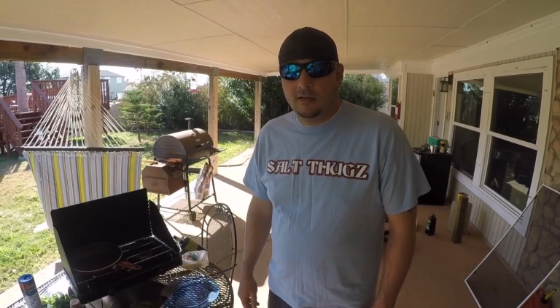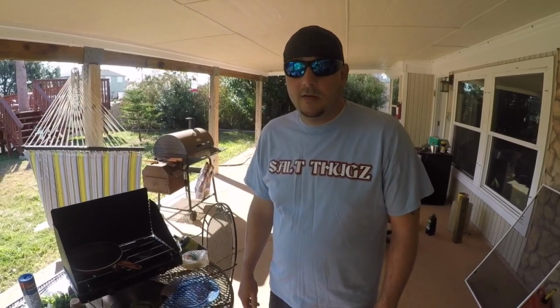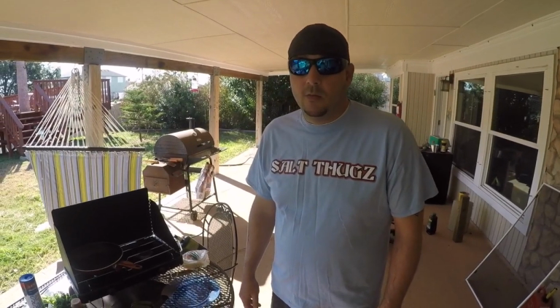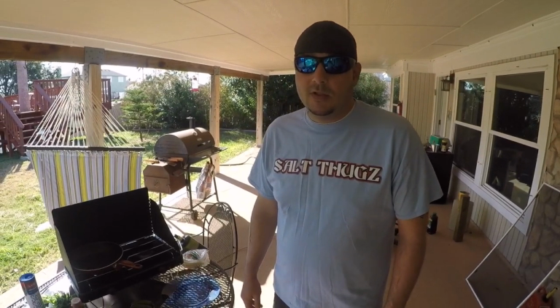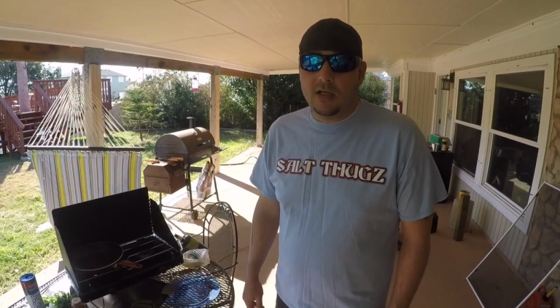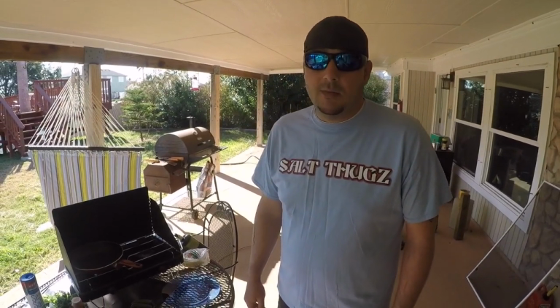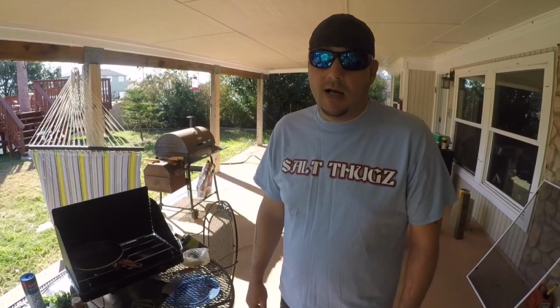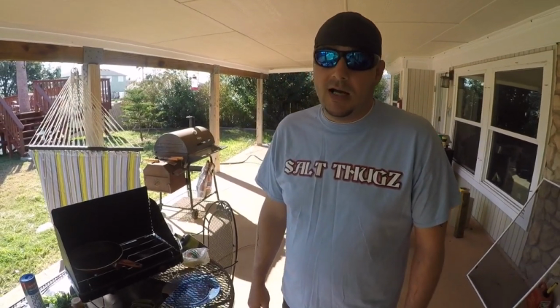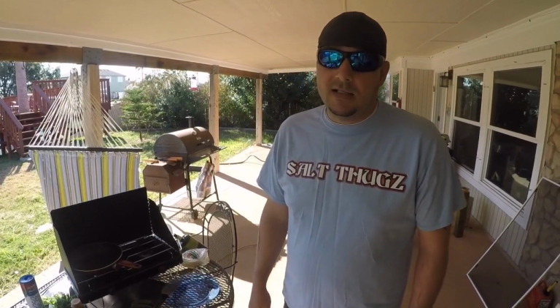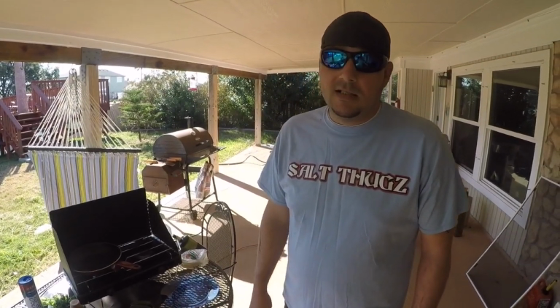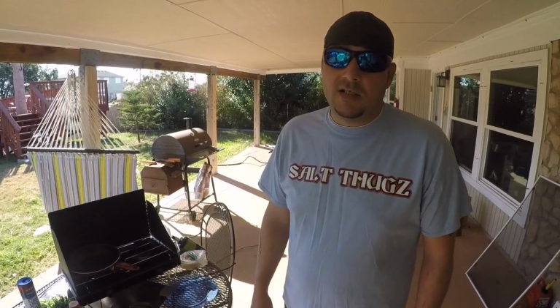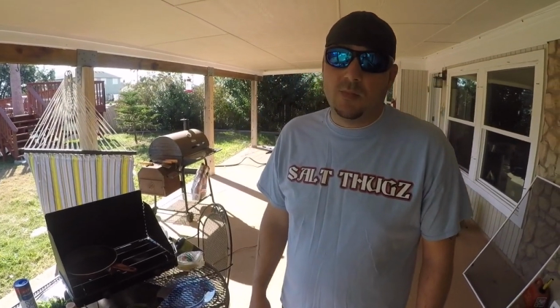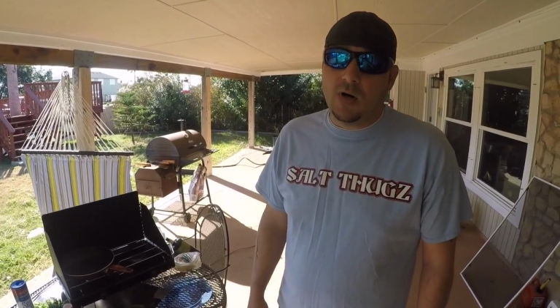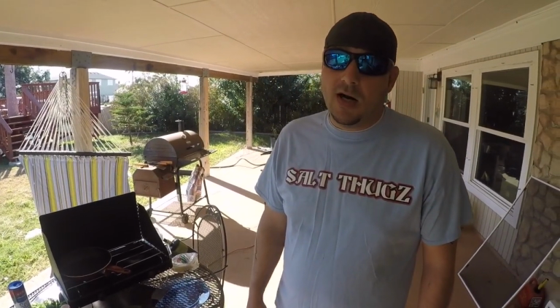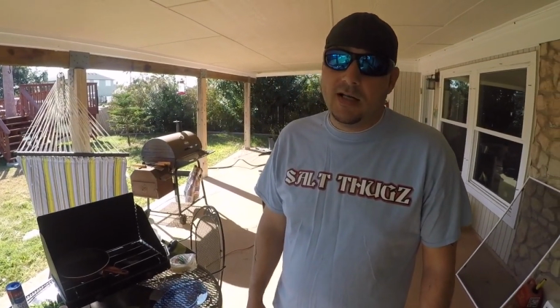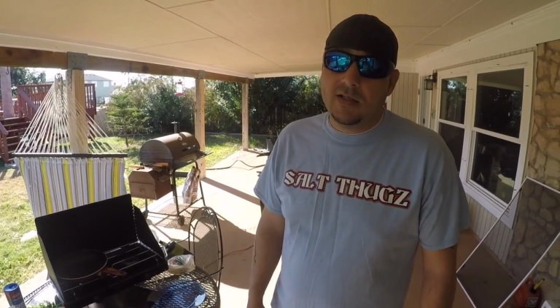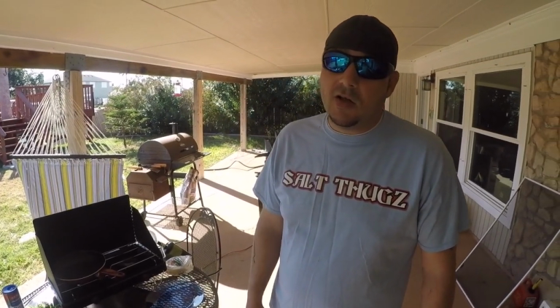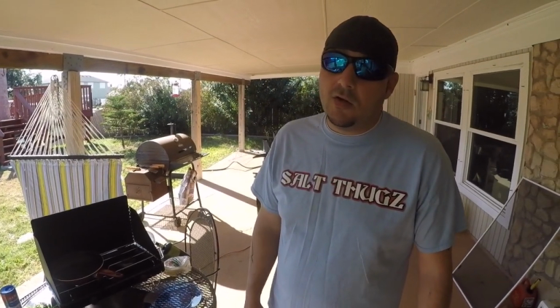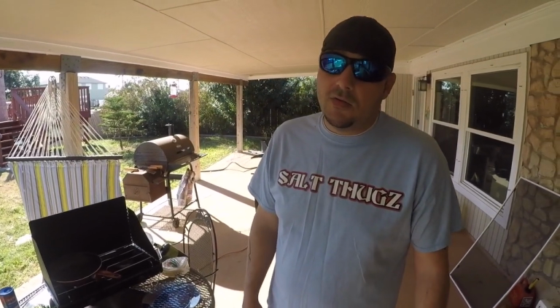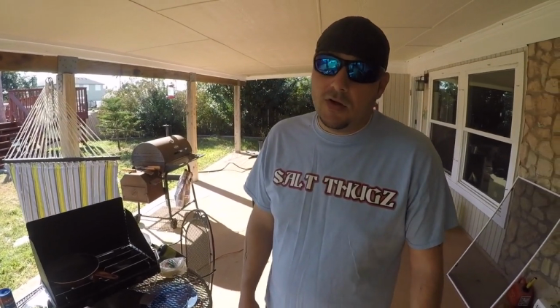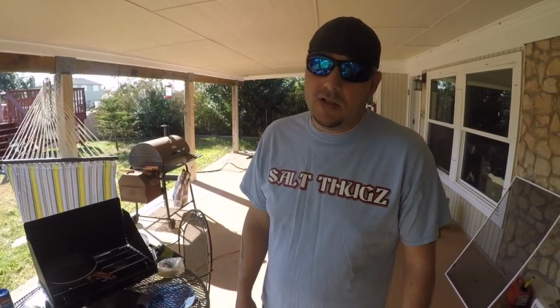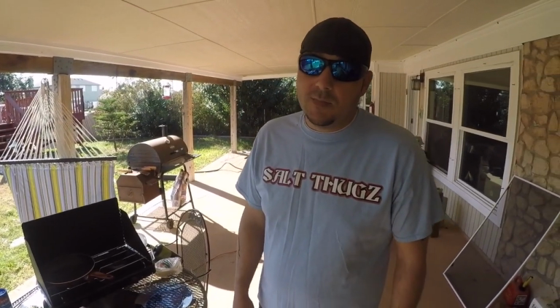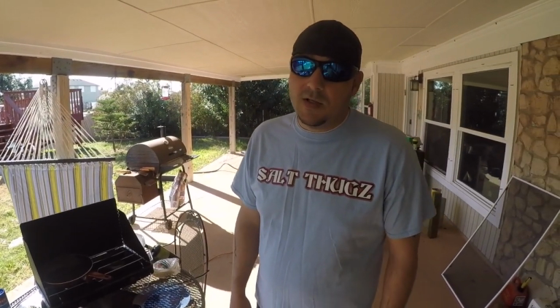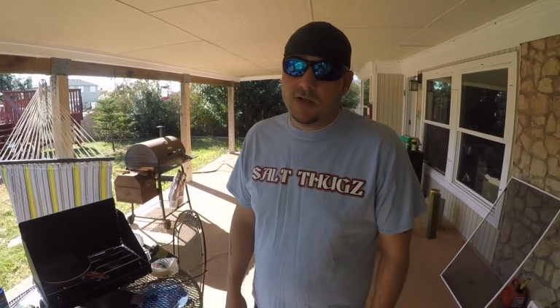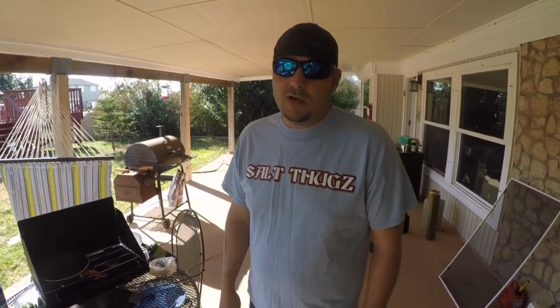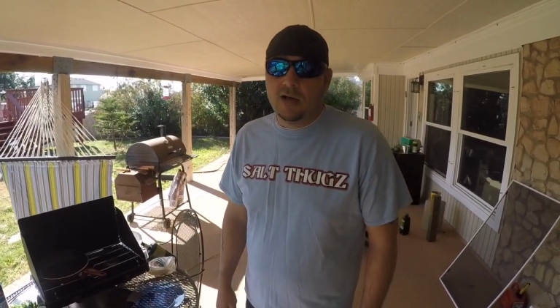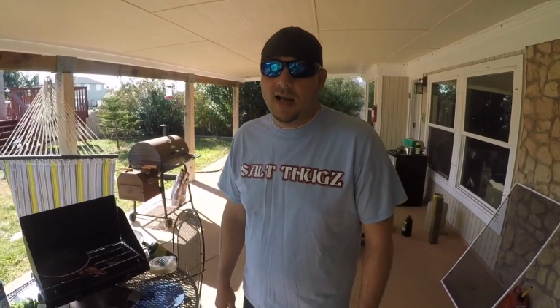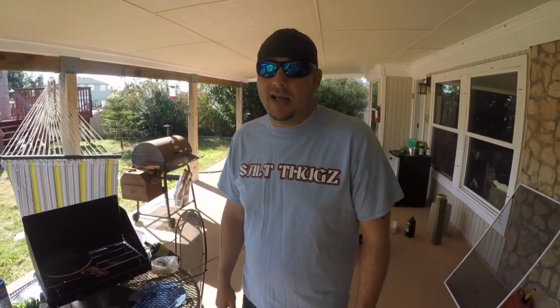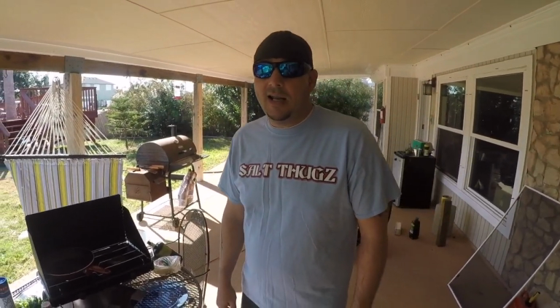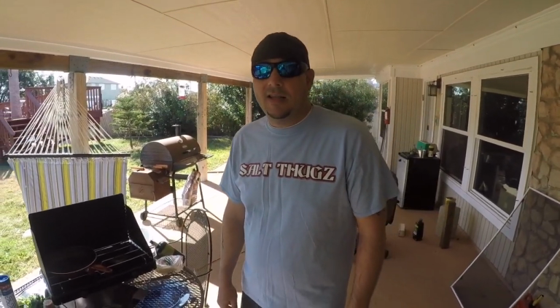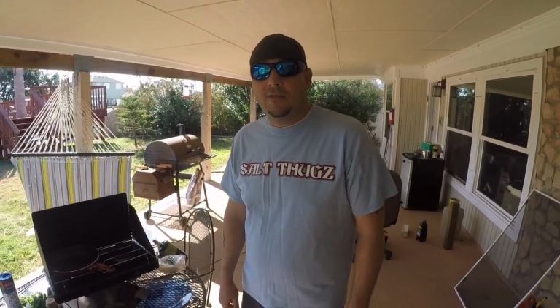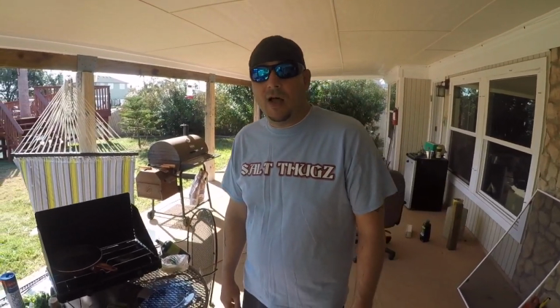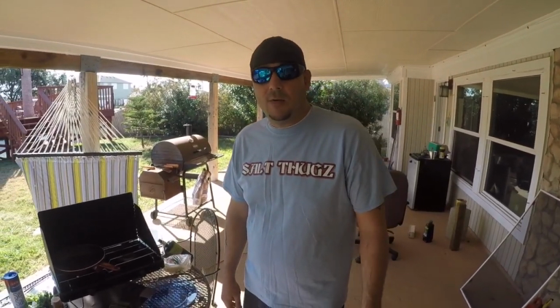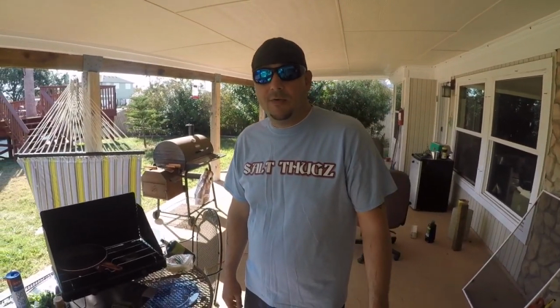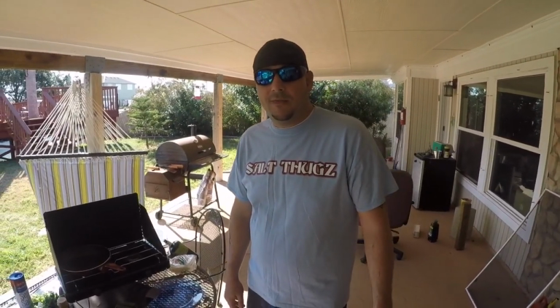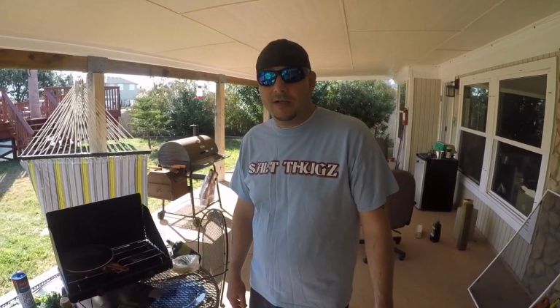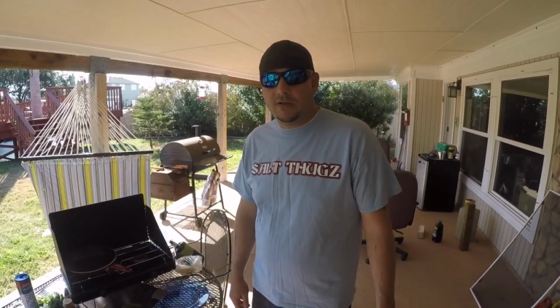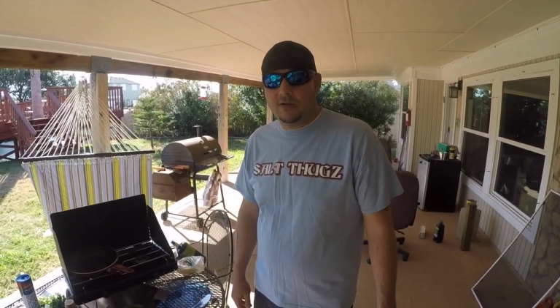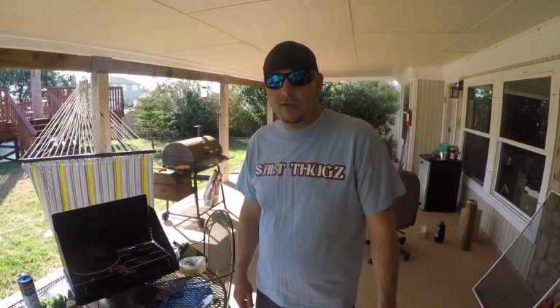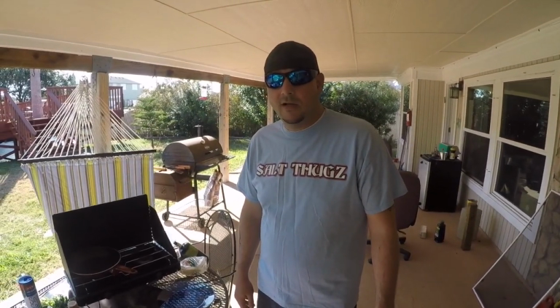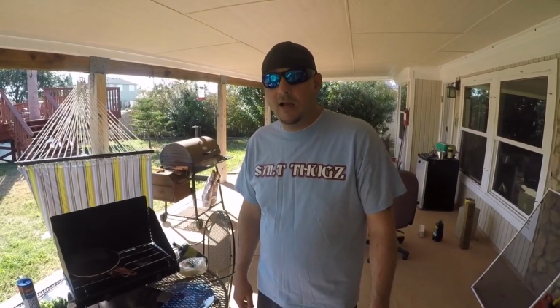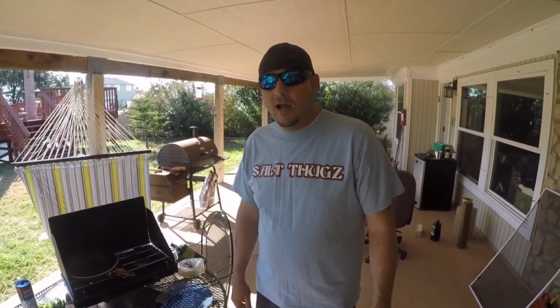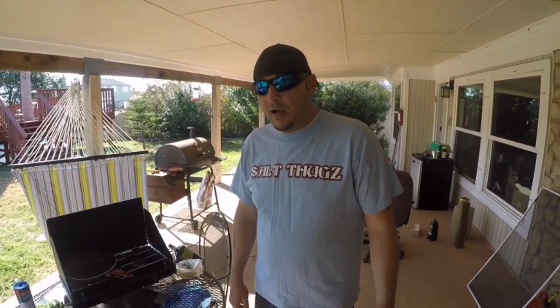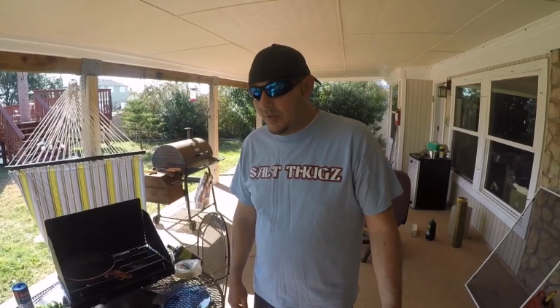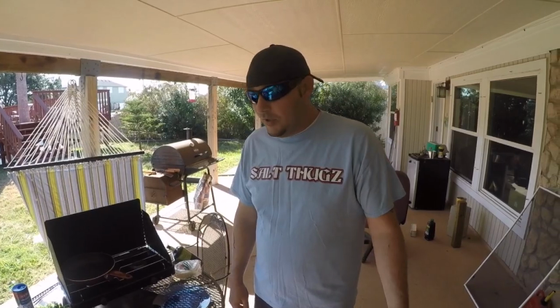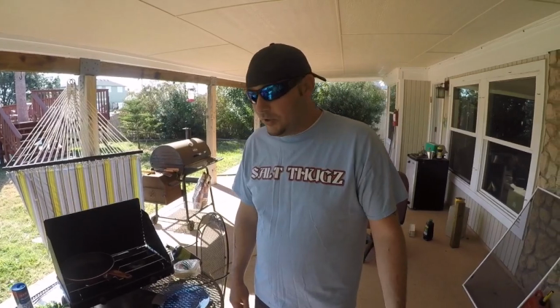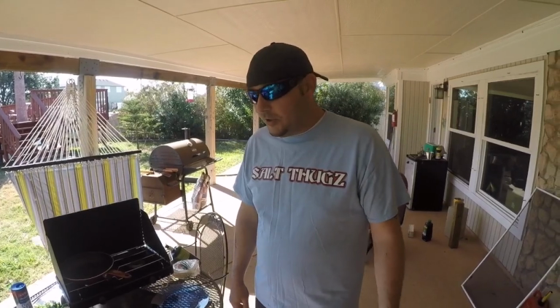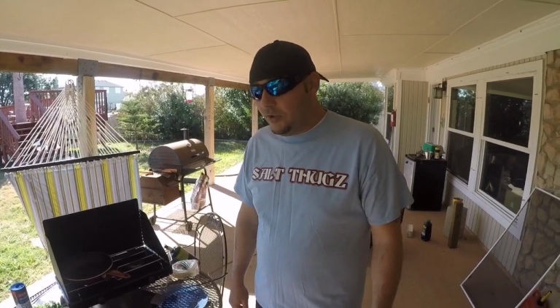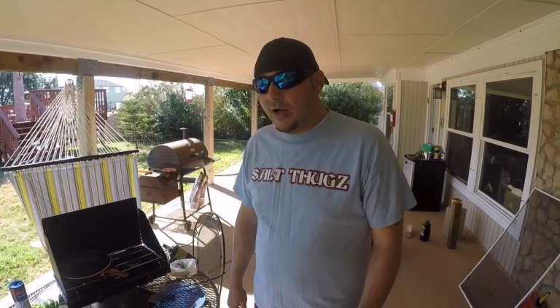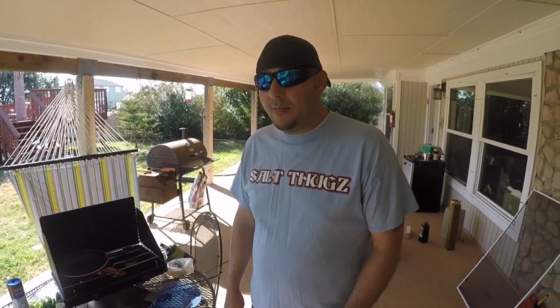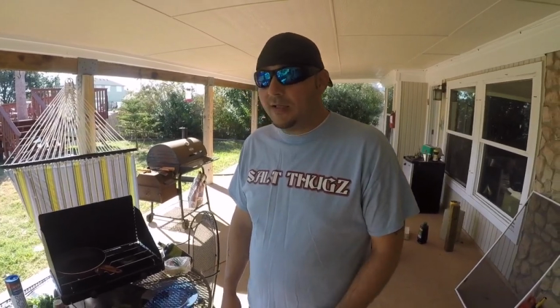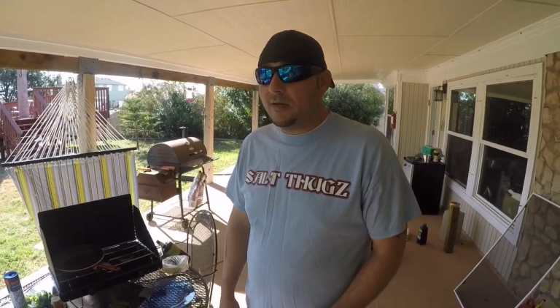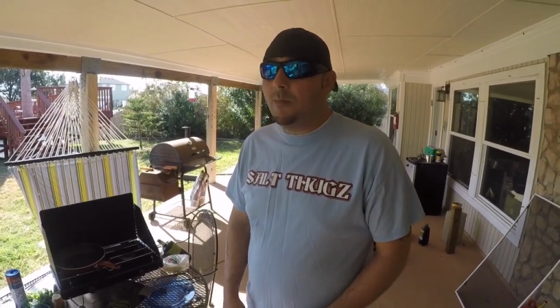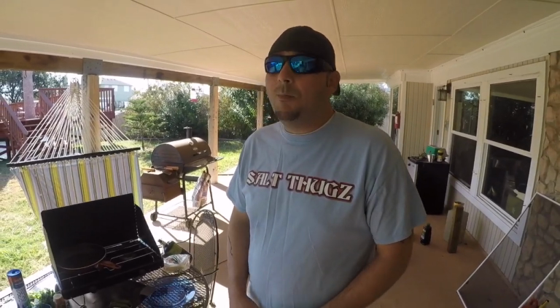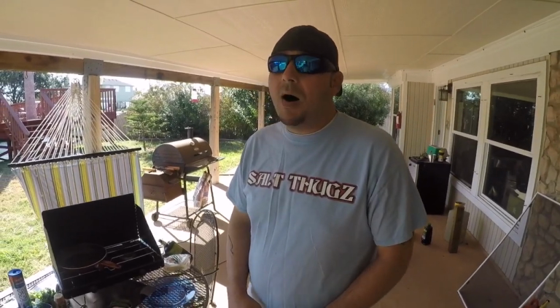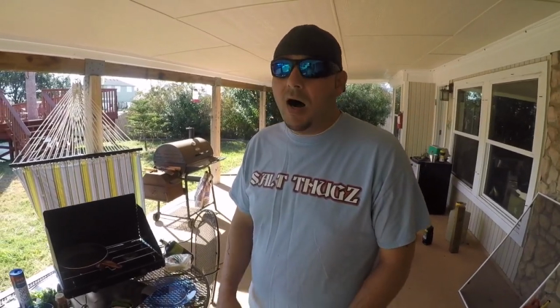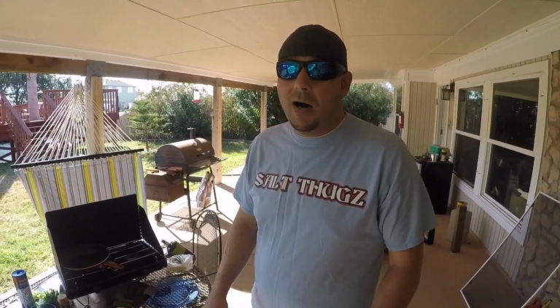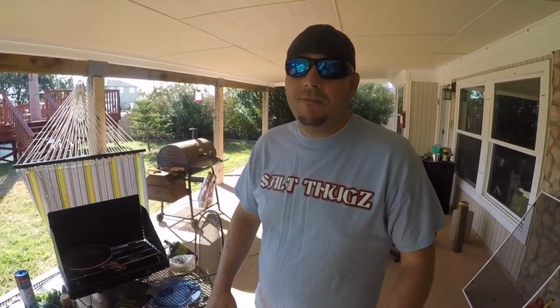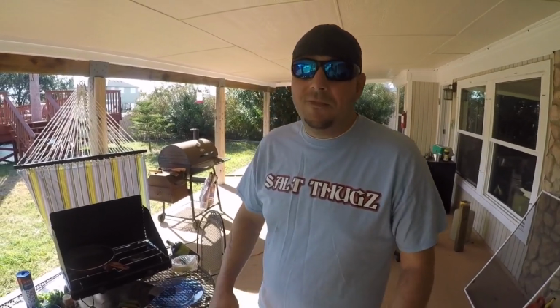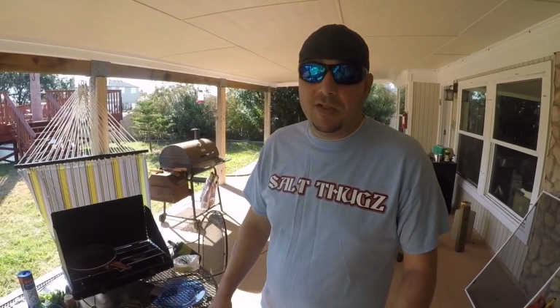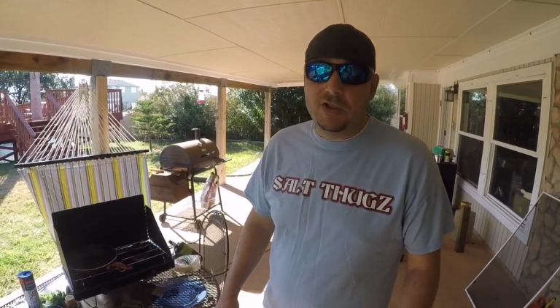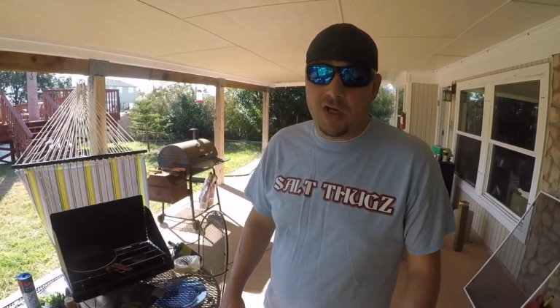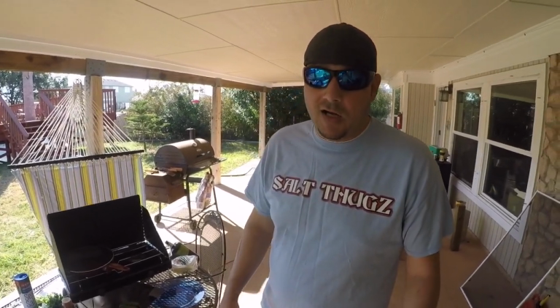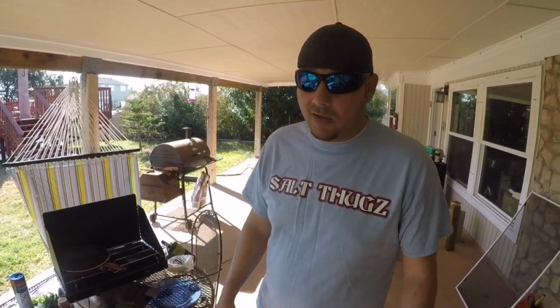What's up guys, this is Brian Salt Thug Spencer aka the Fauna Professor. I'm here to show you how to make some bomb fish tacos.